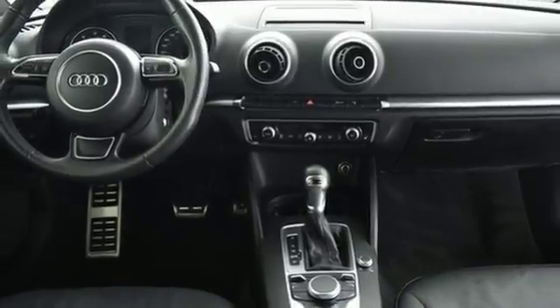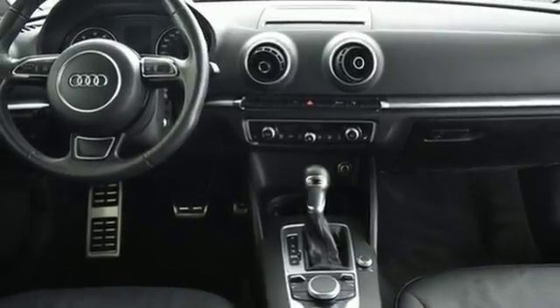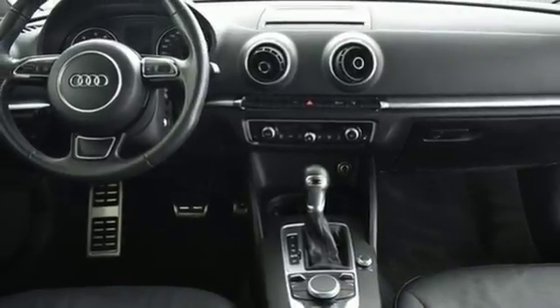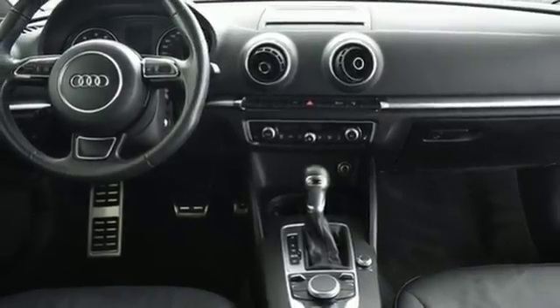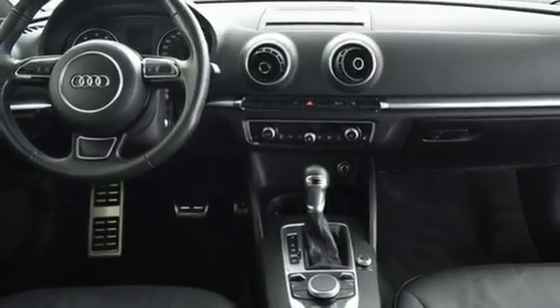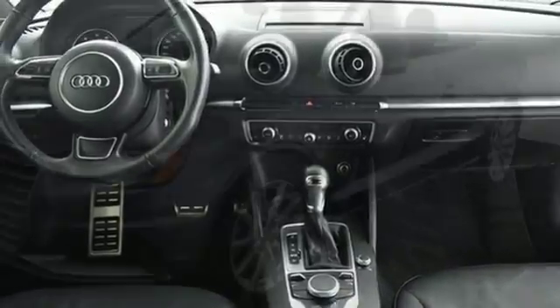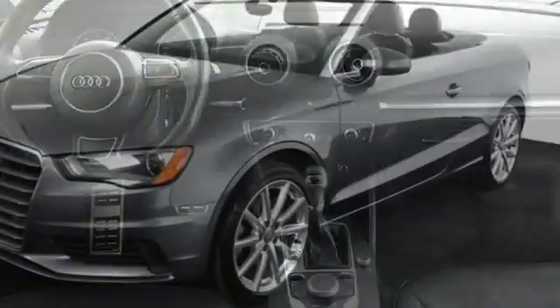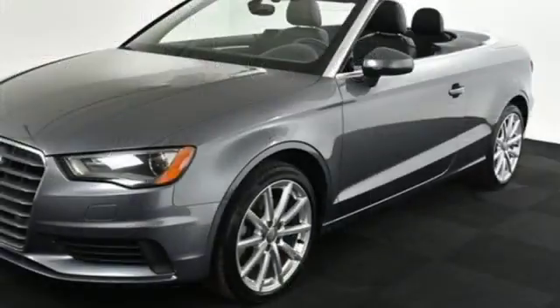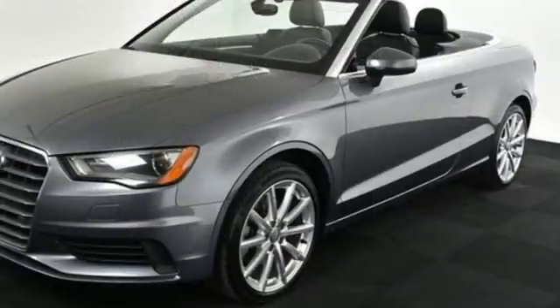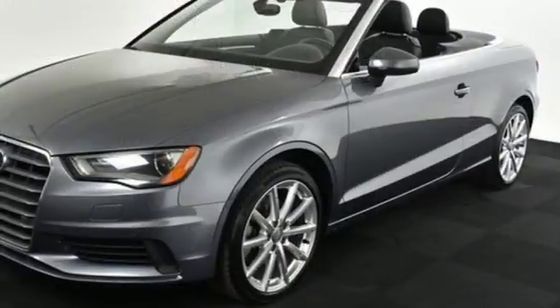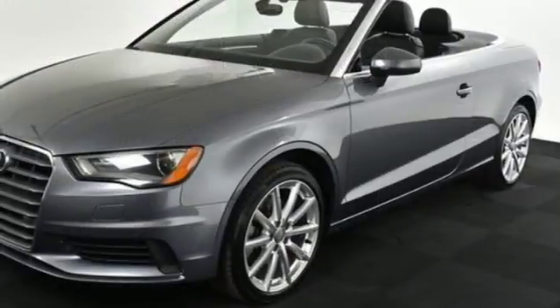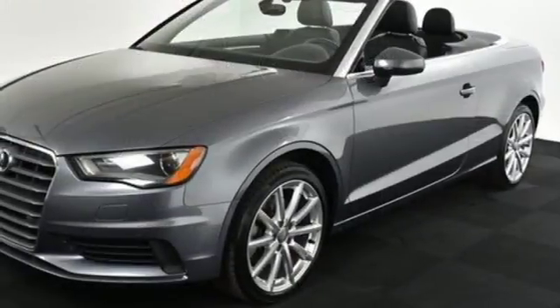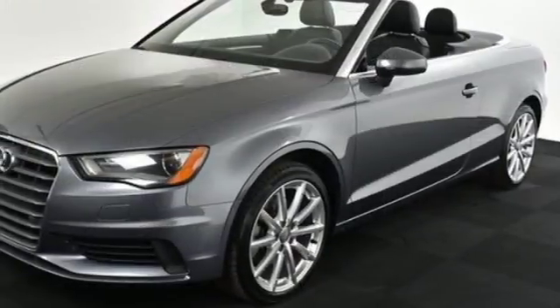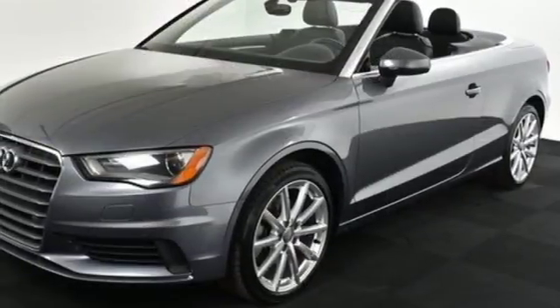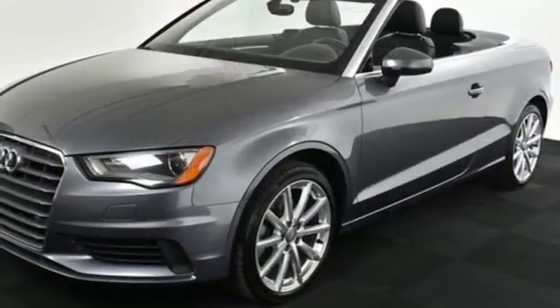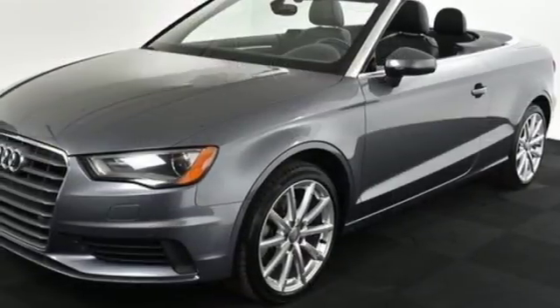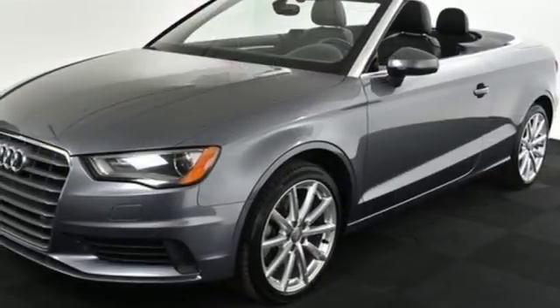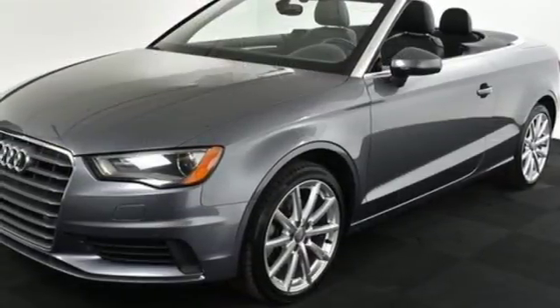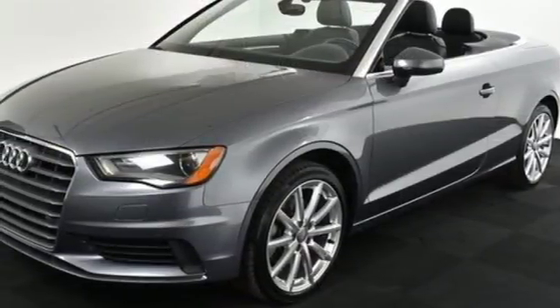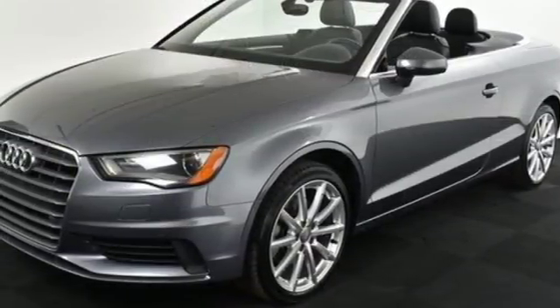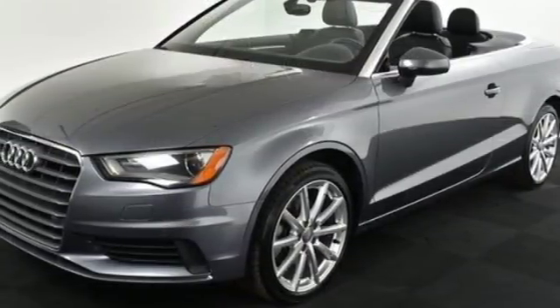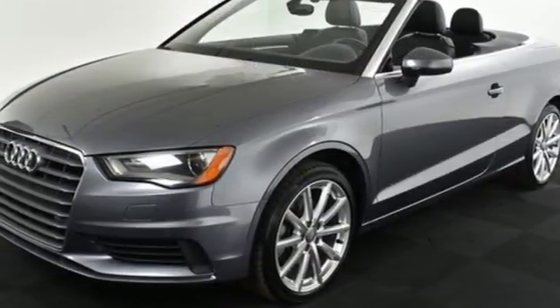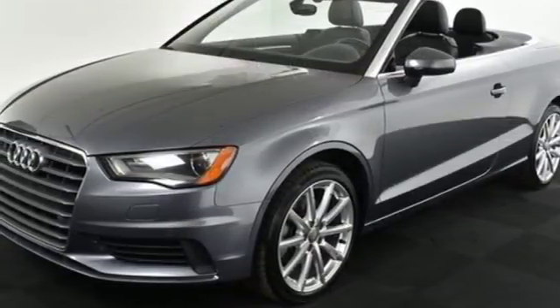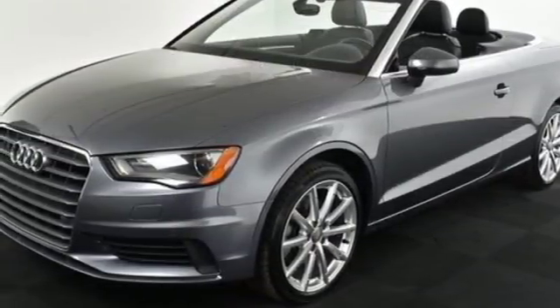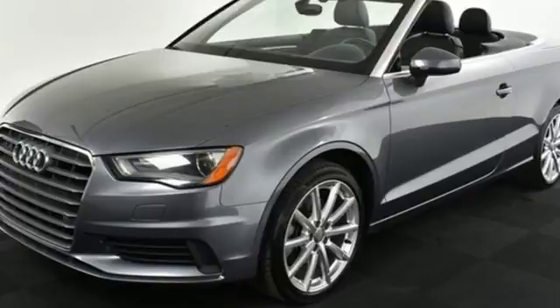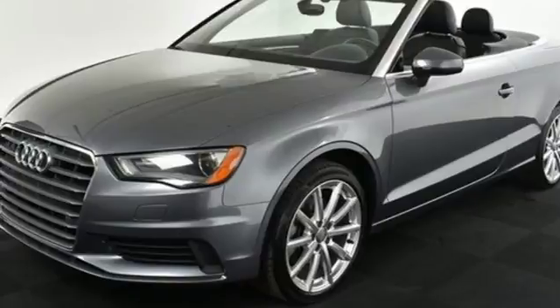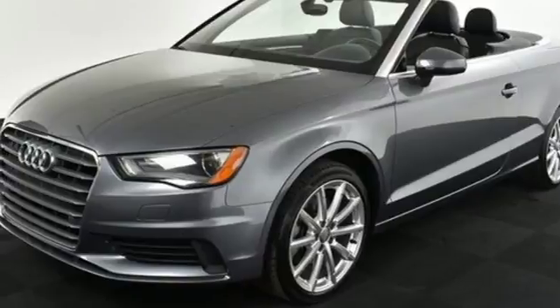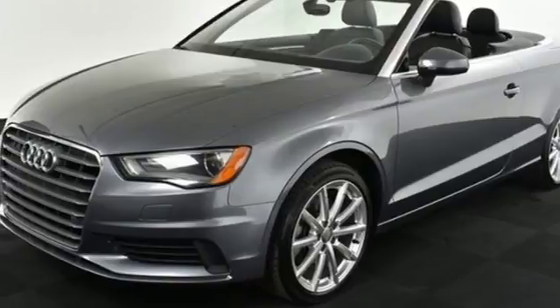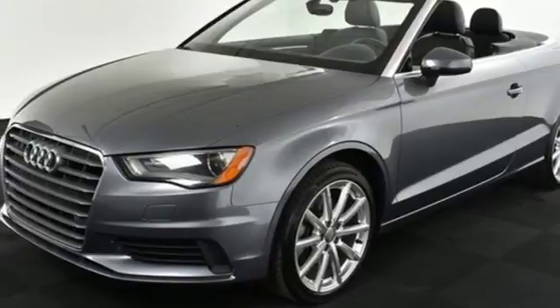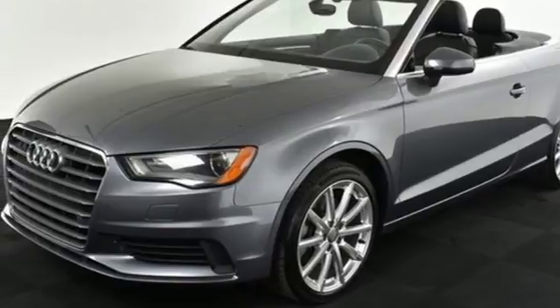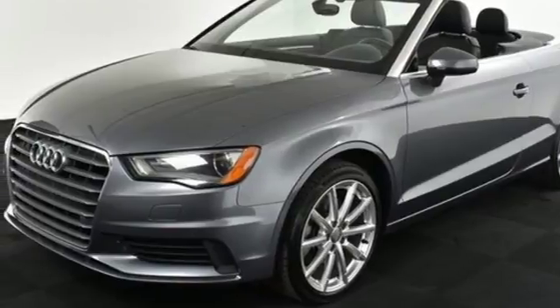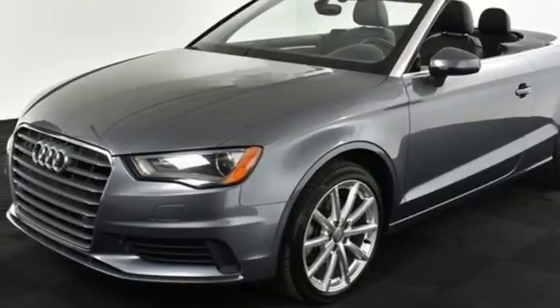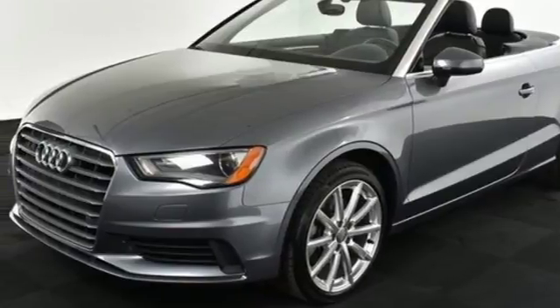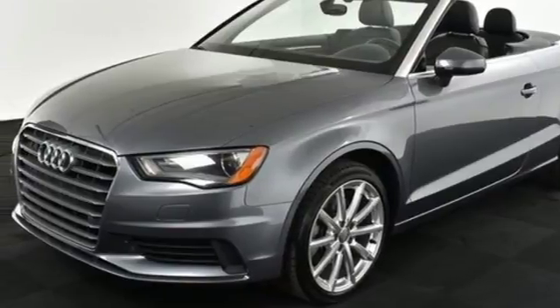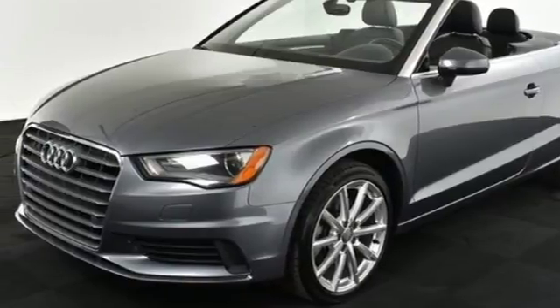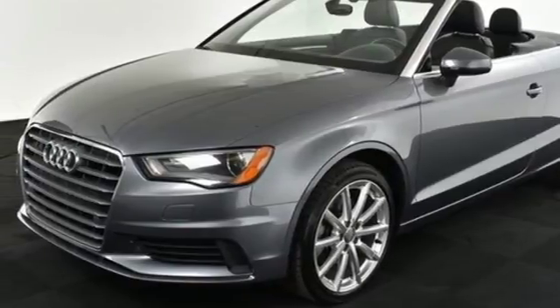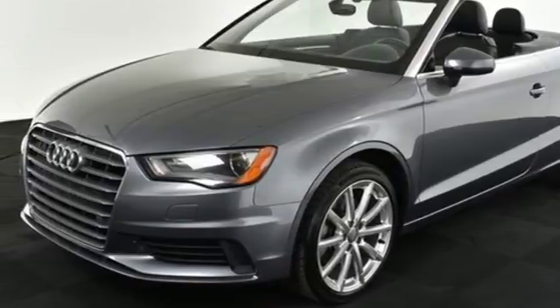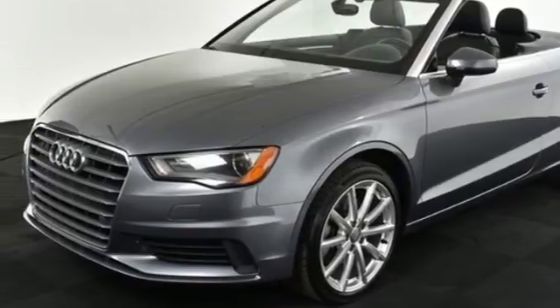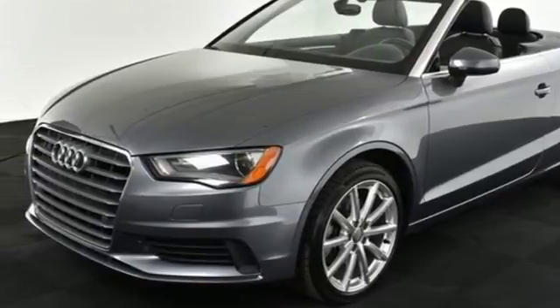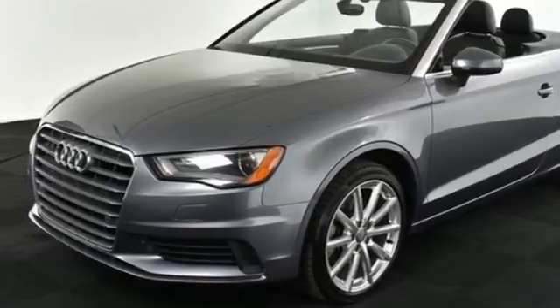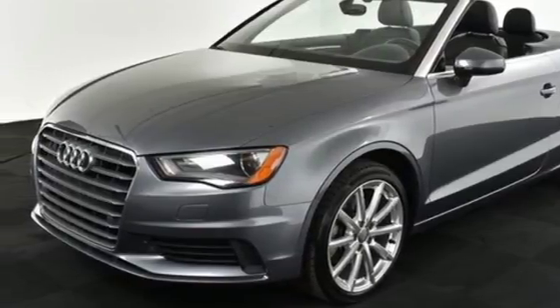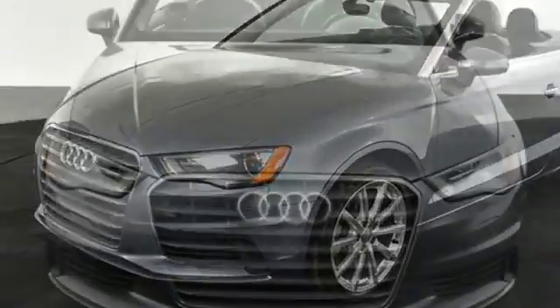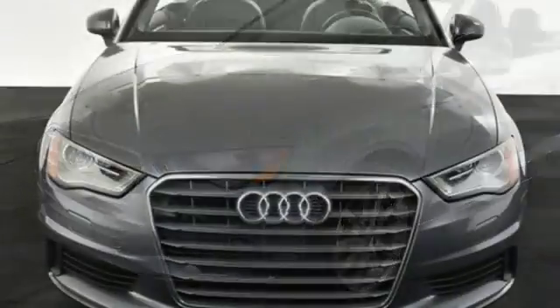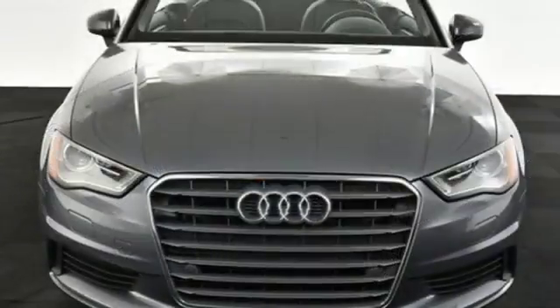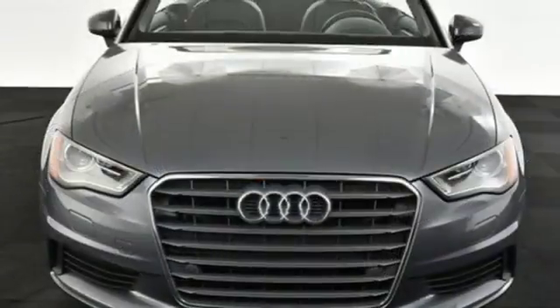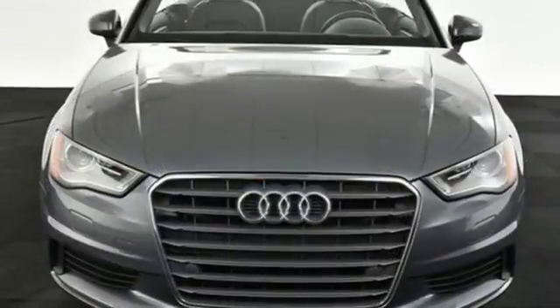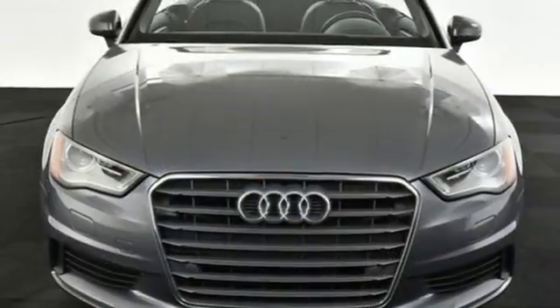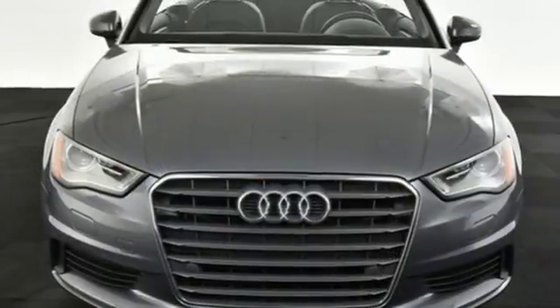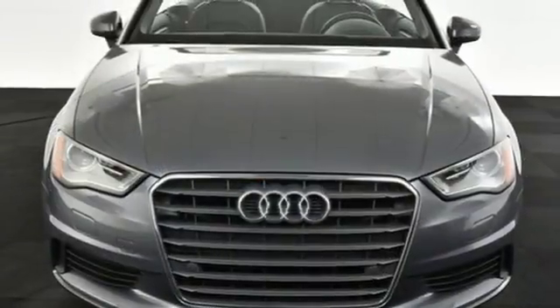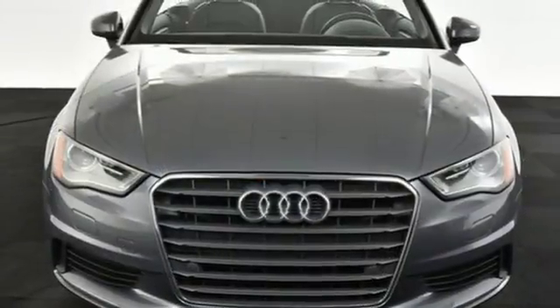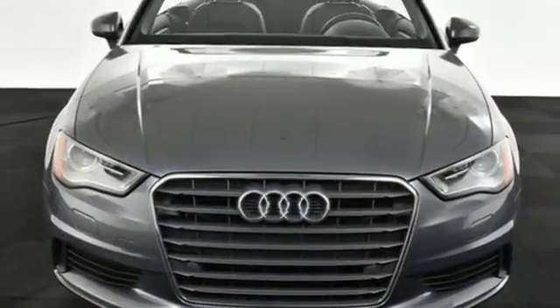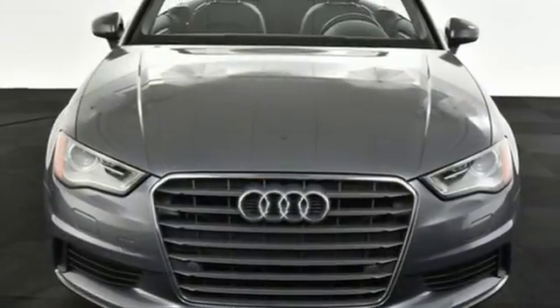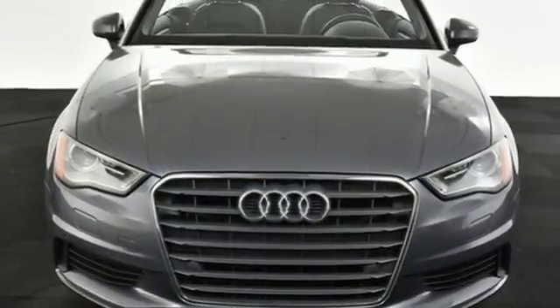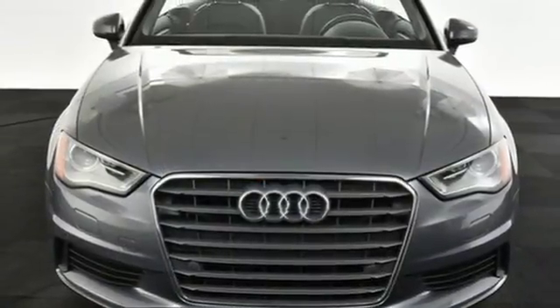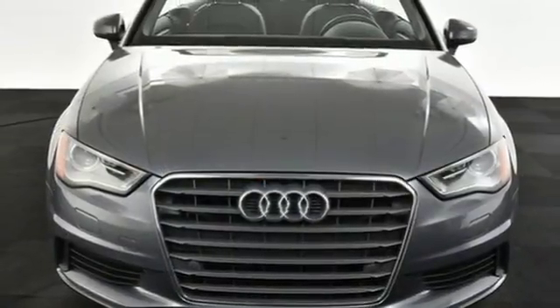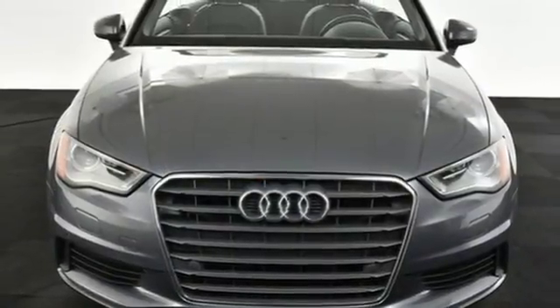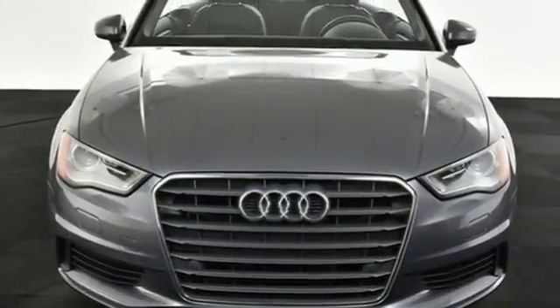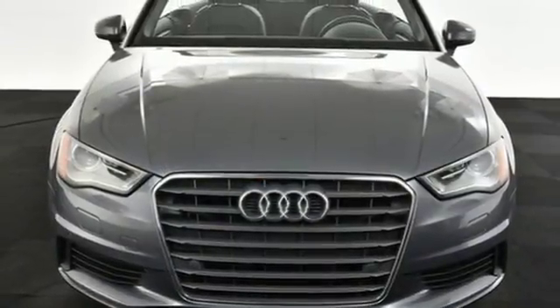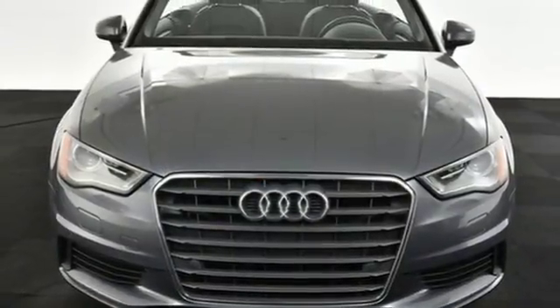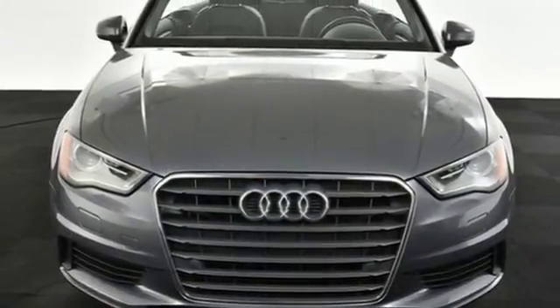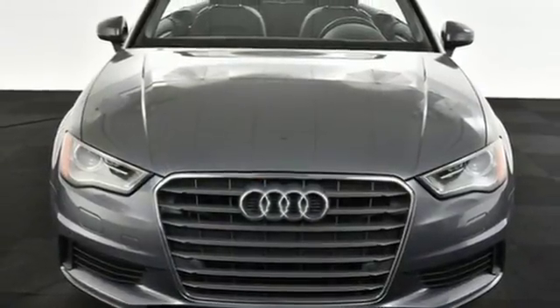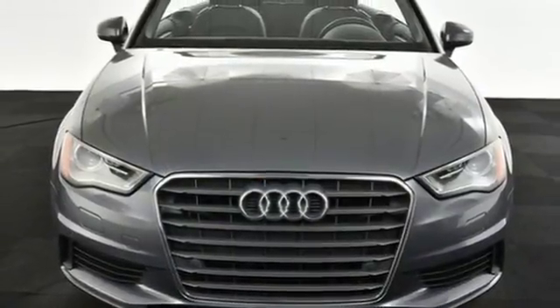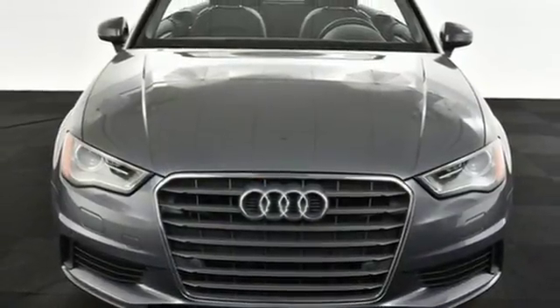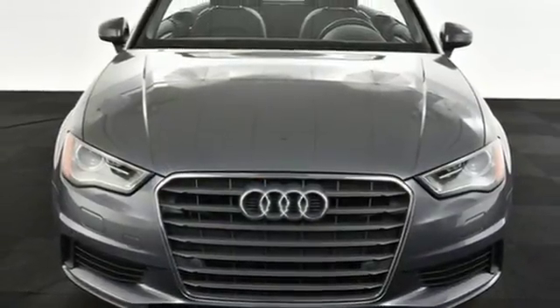And an attractive panoramic sunroof. Power, precision, and luxury are yours when you drive home this innovative Audi today.